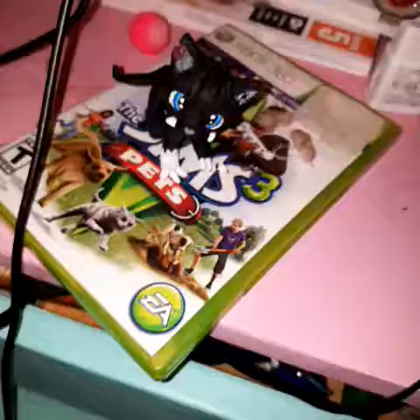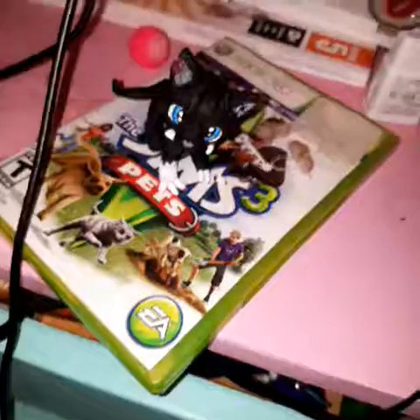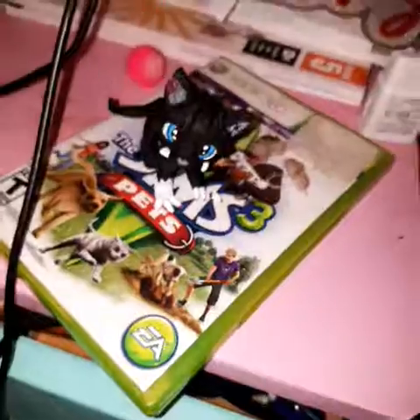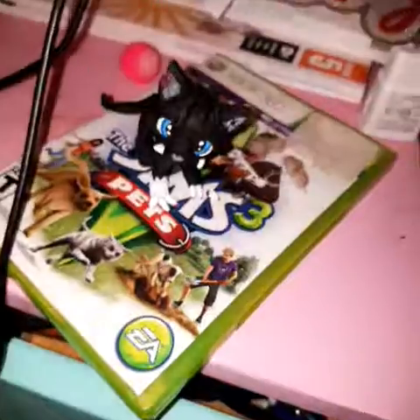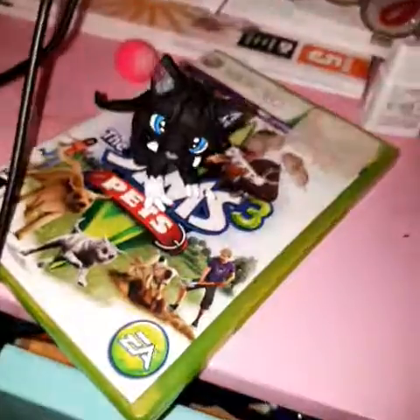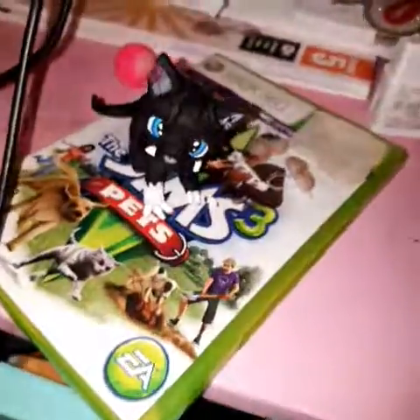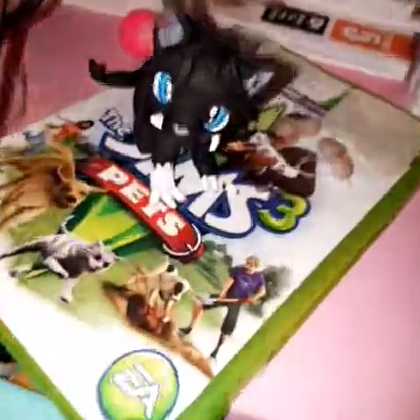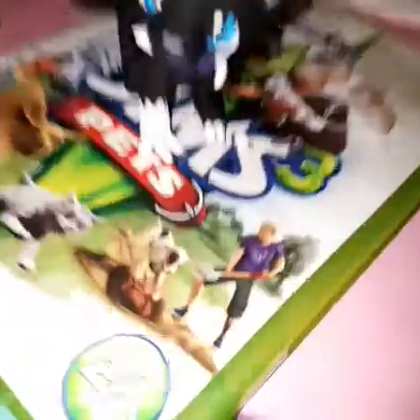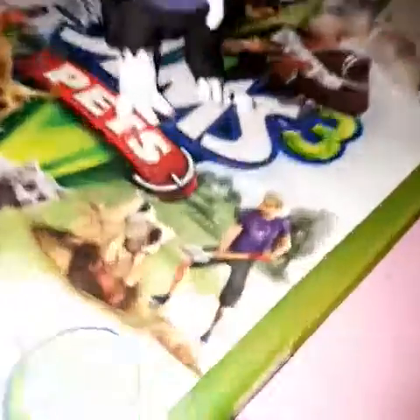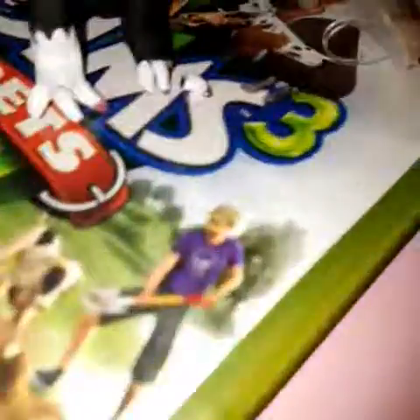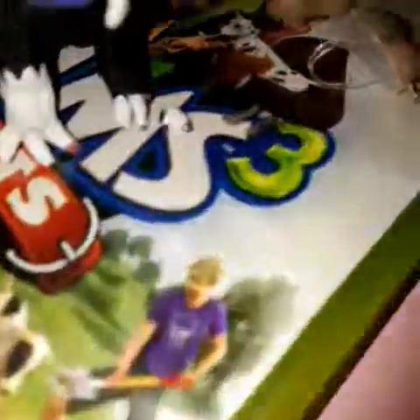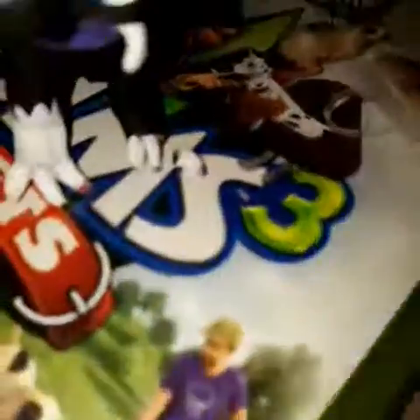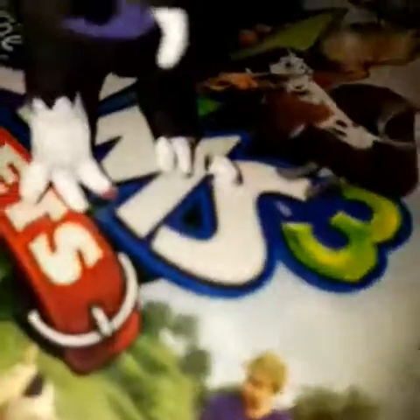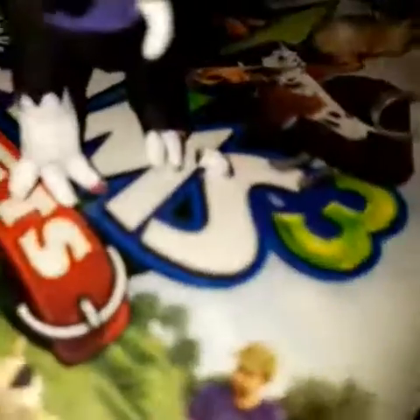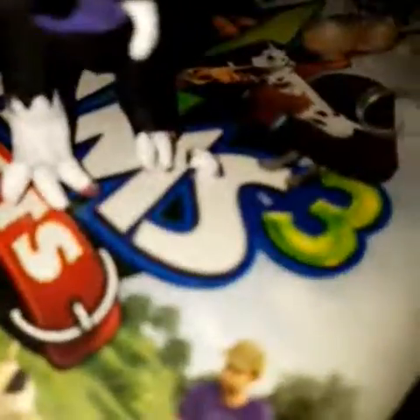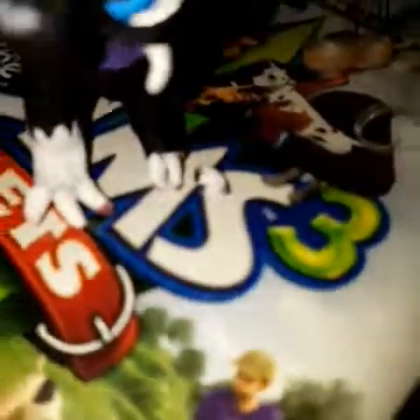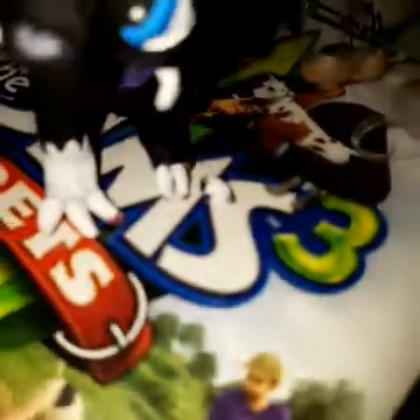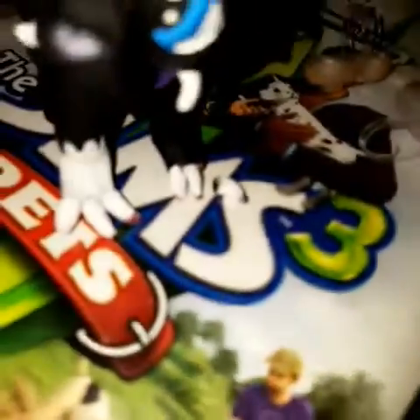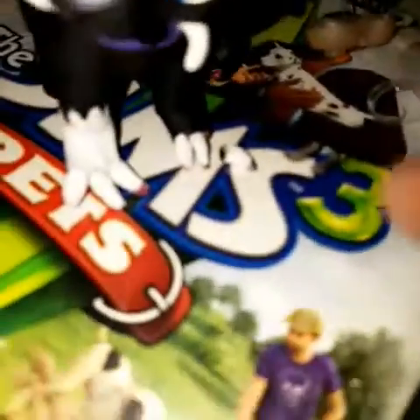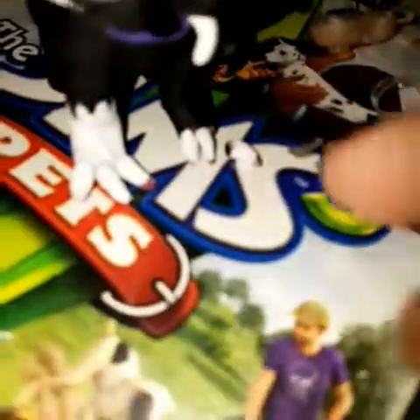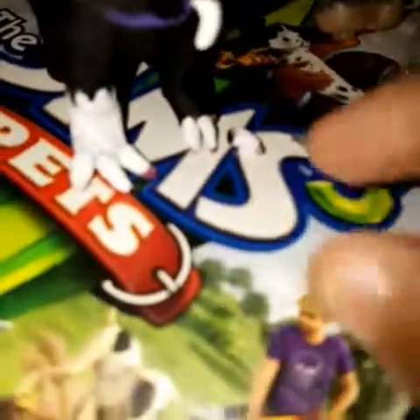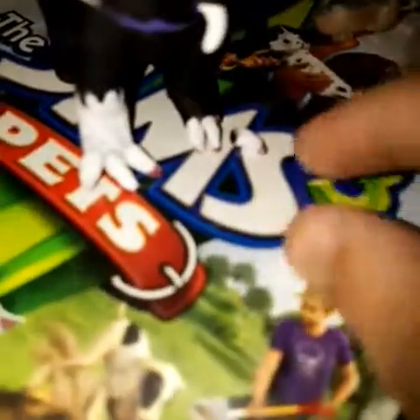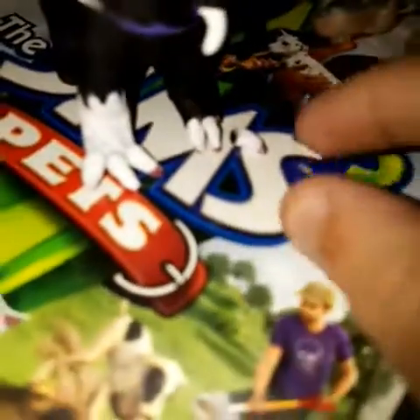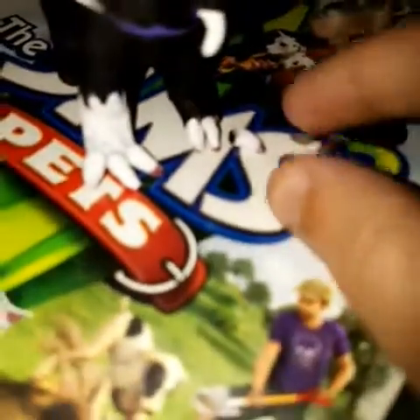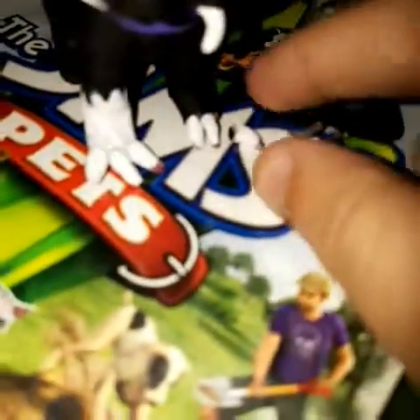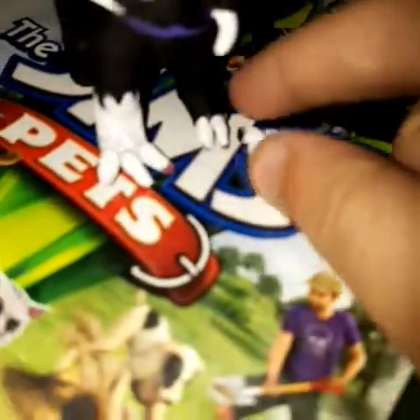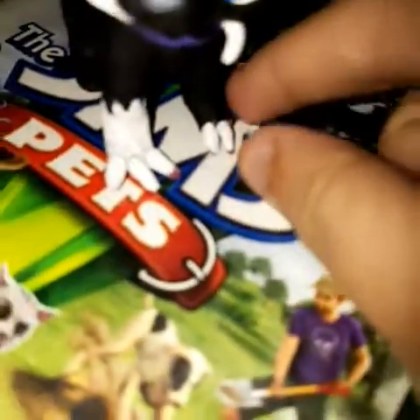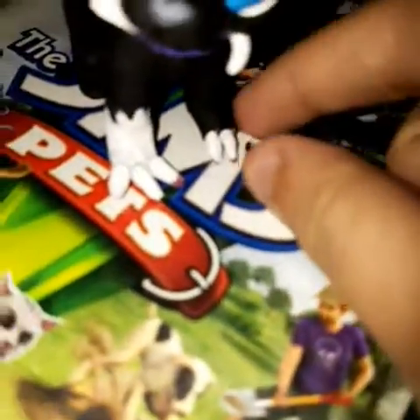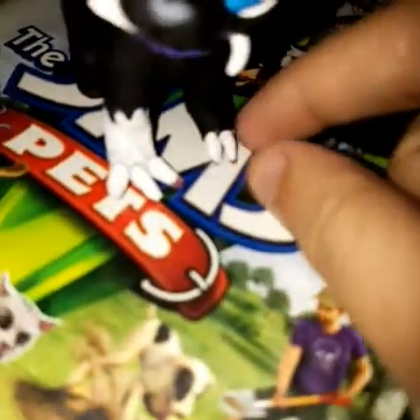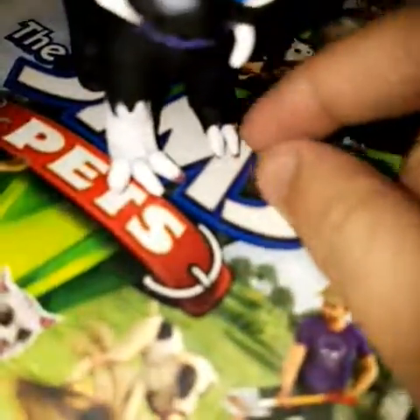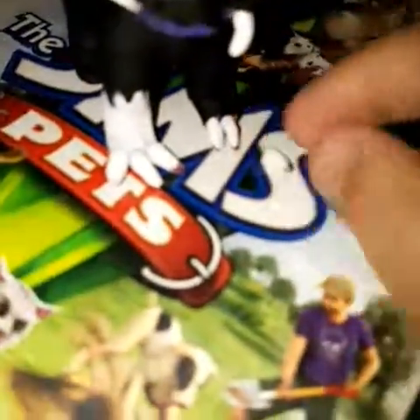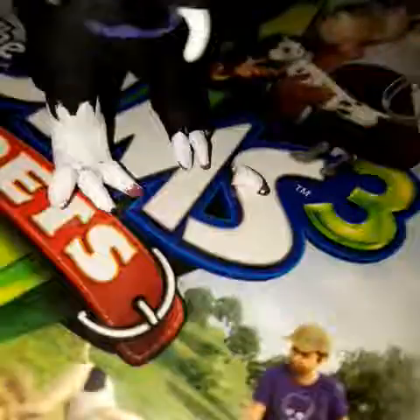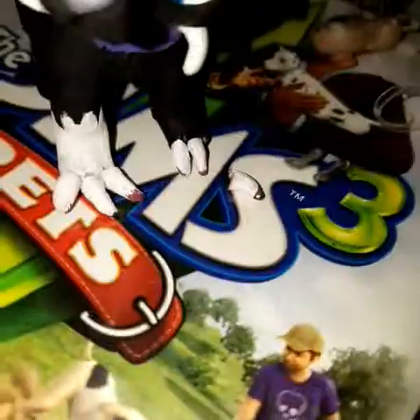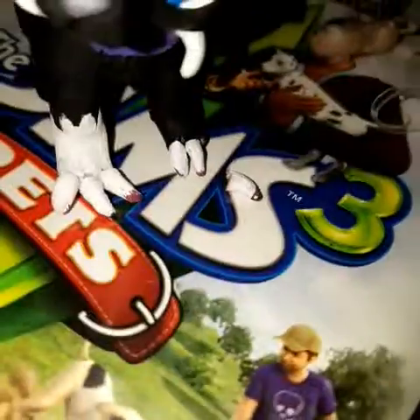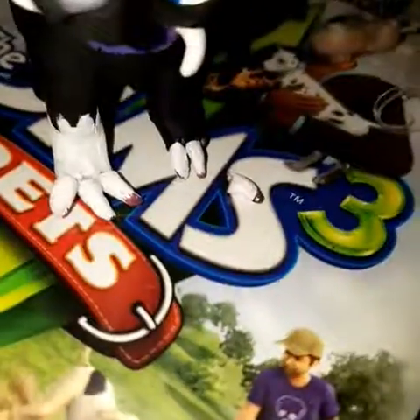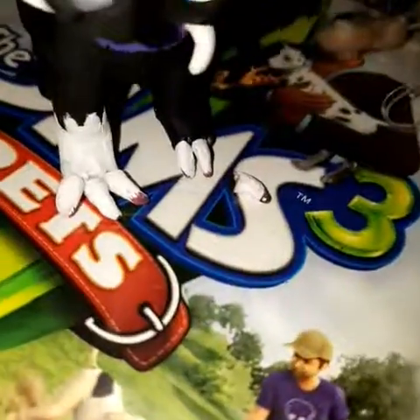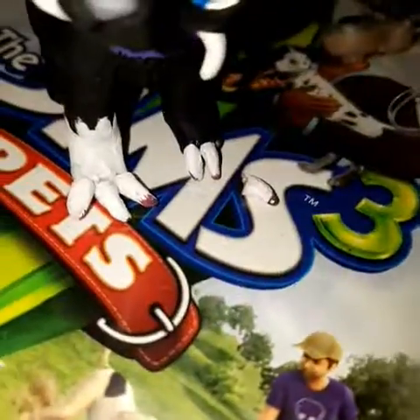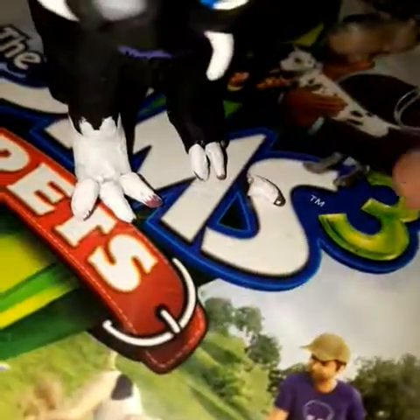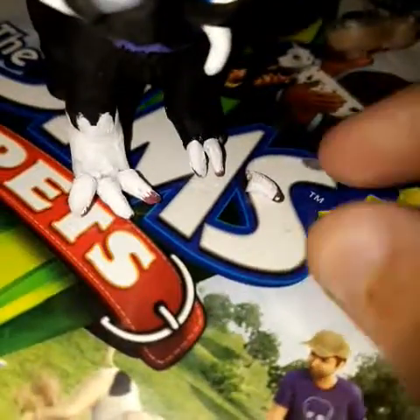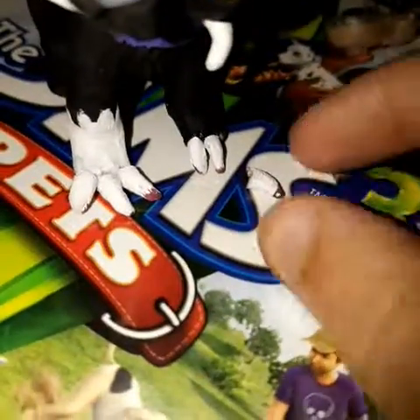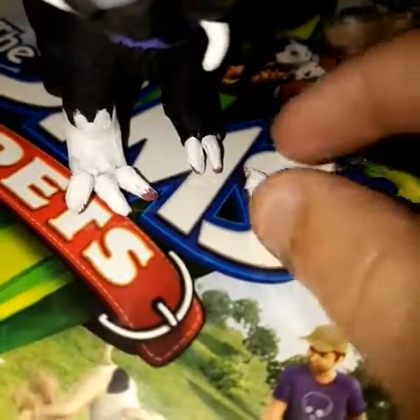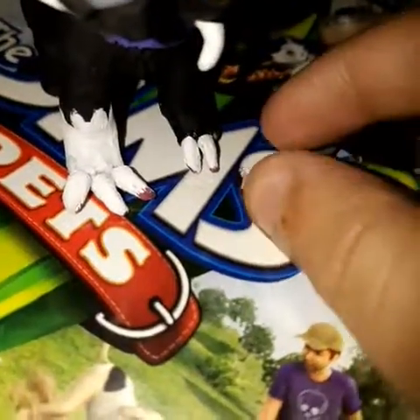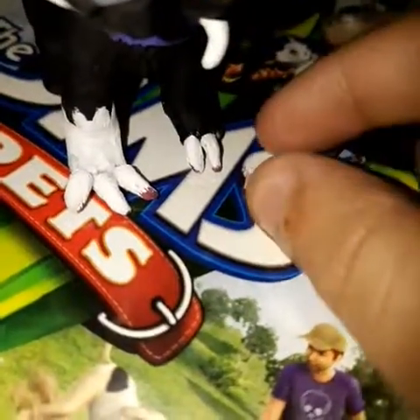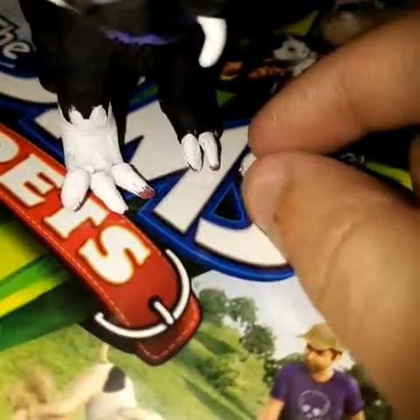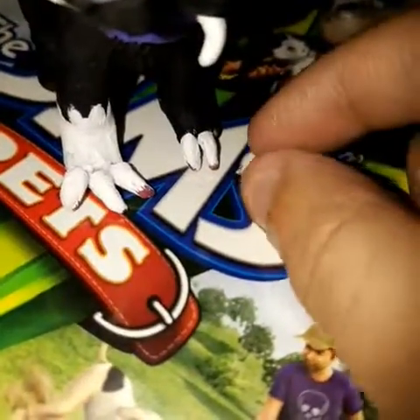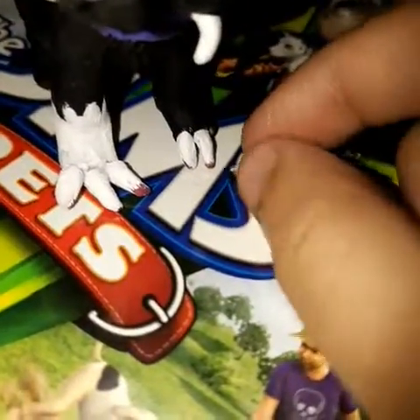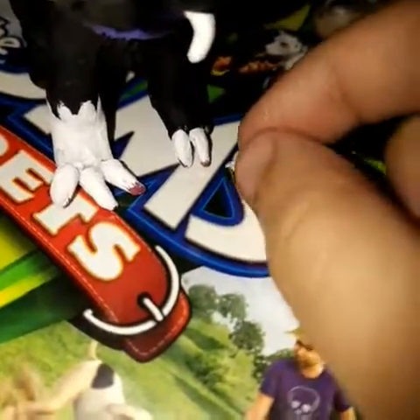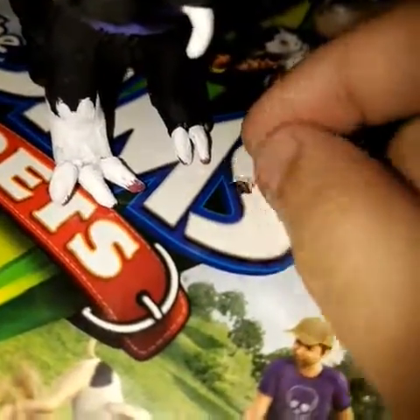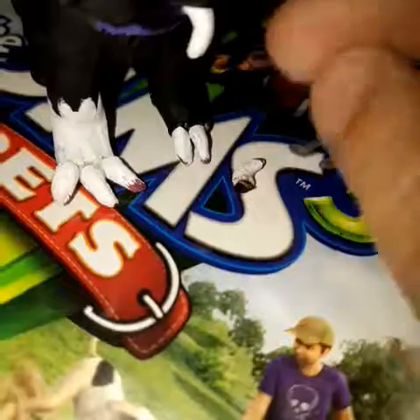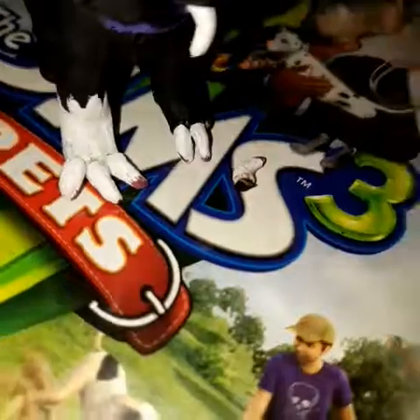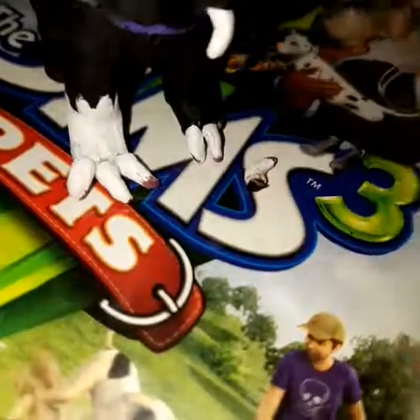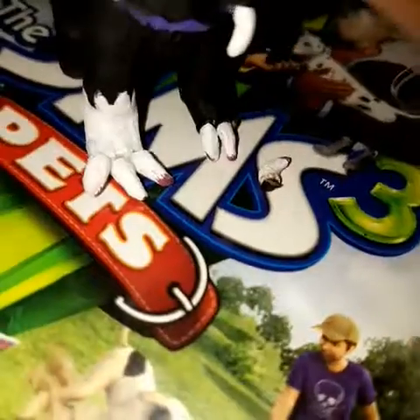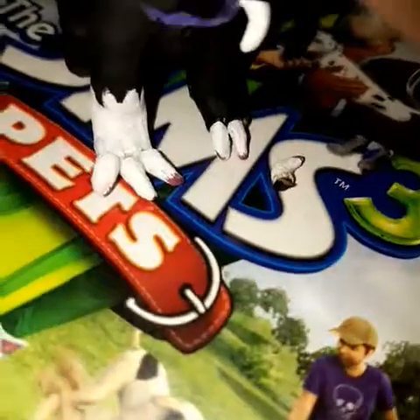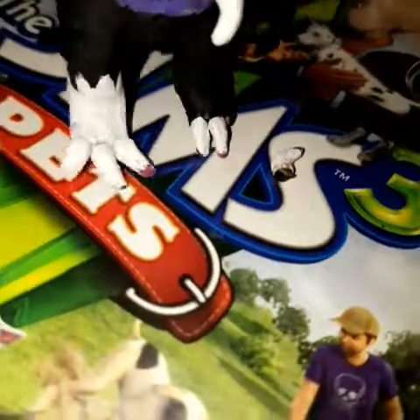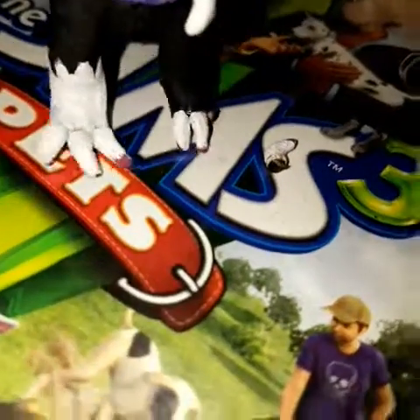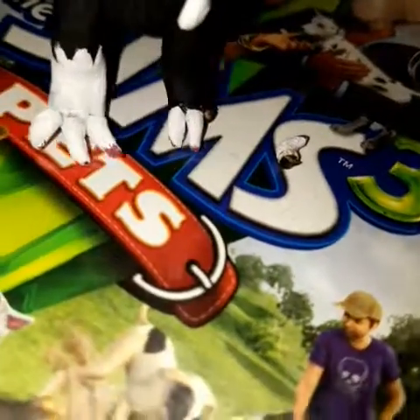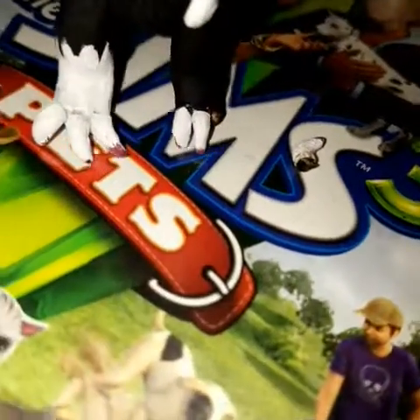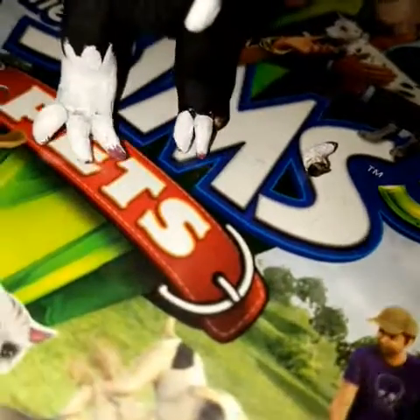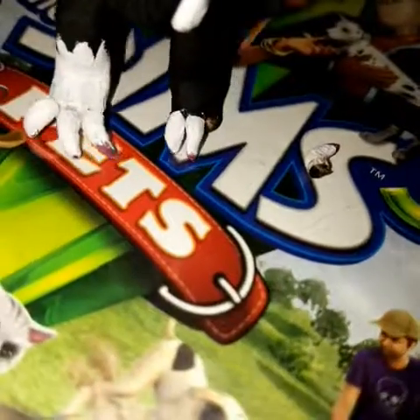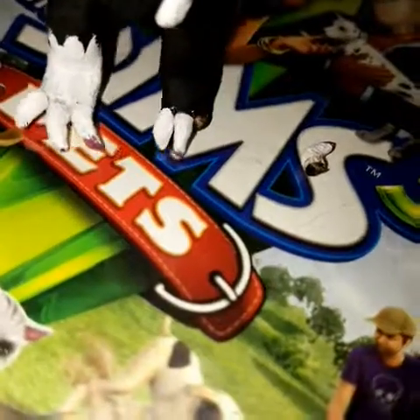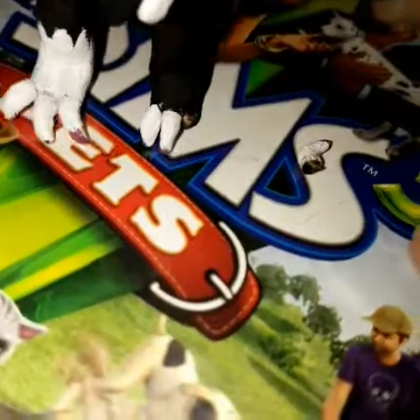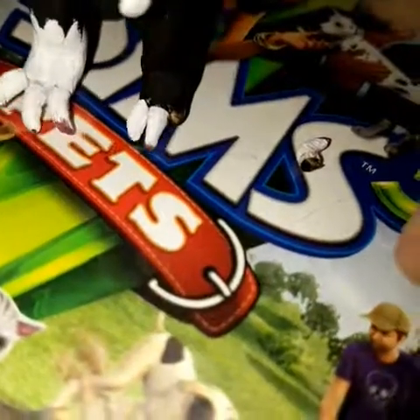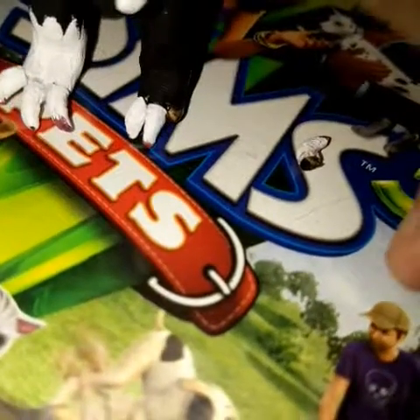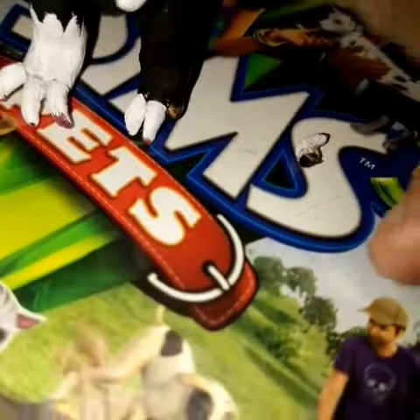Guys, my scourge broke. Look at that, his claw came right off.